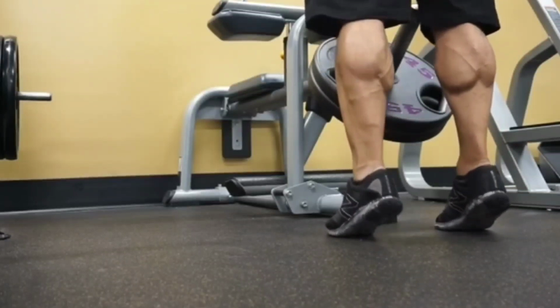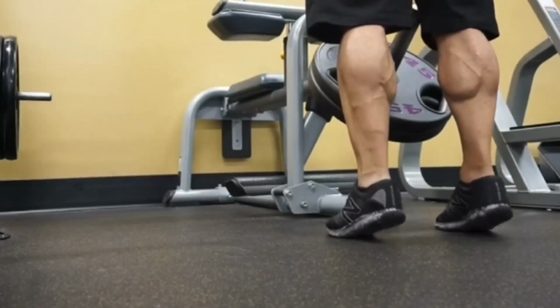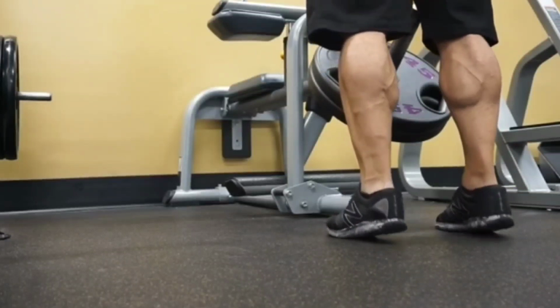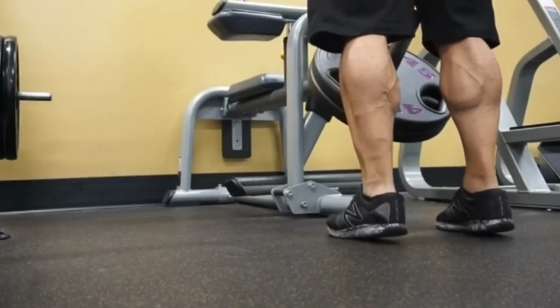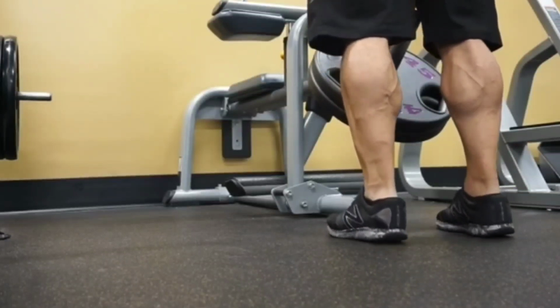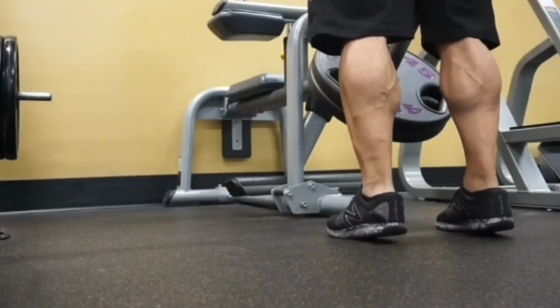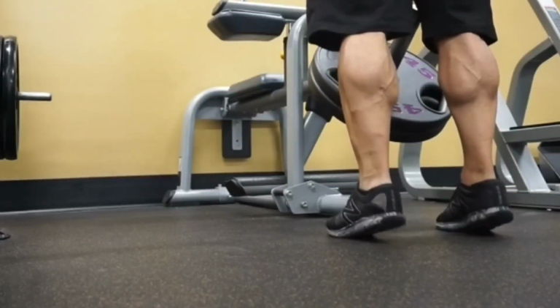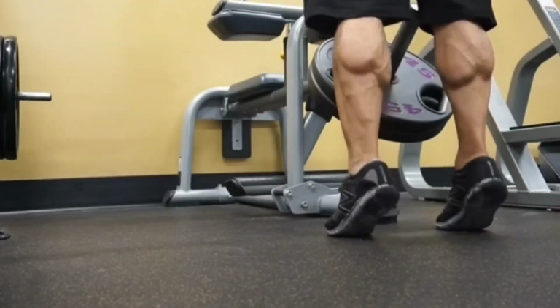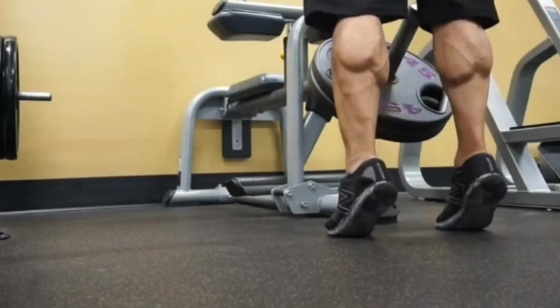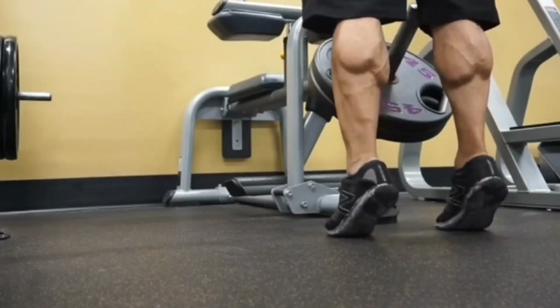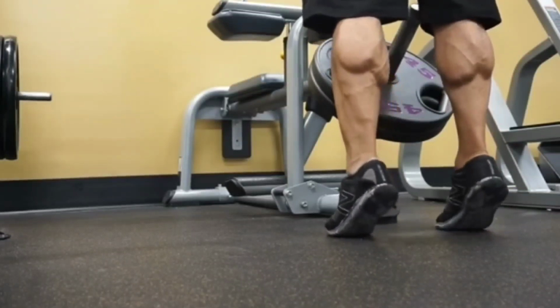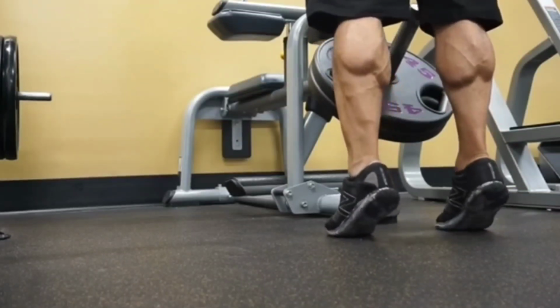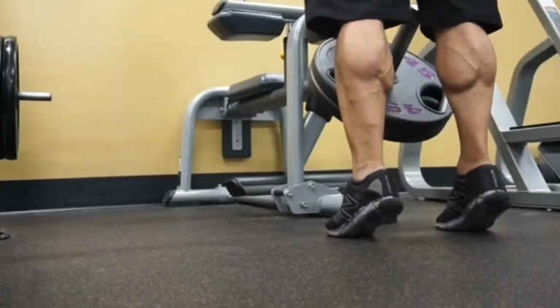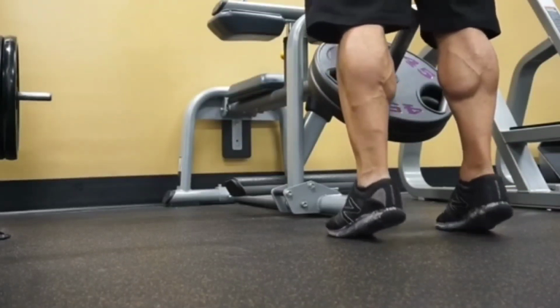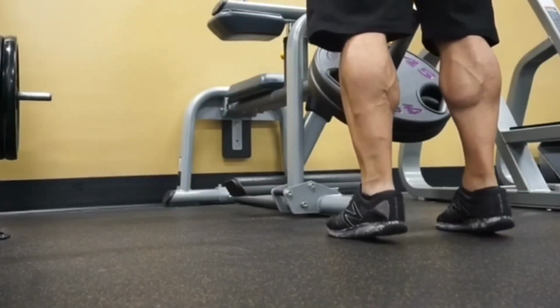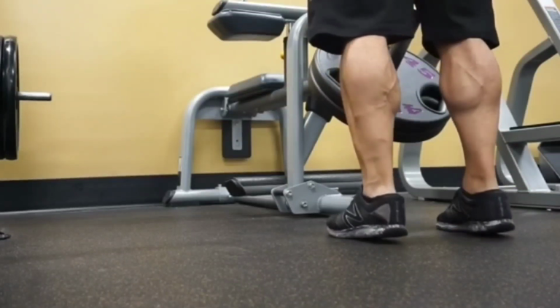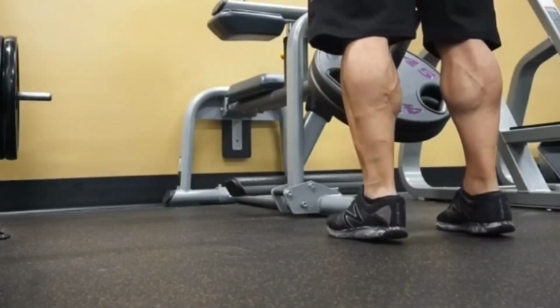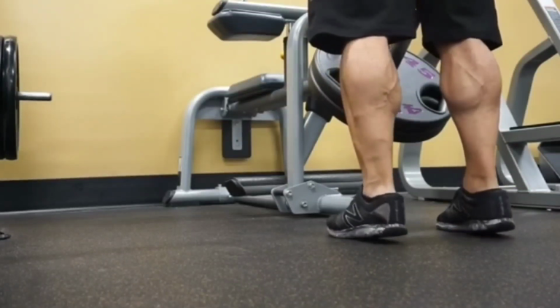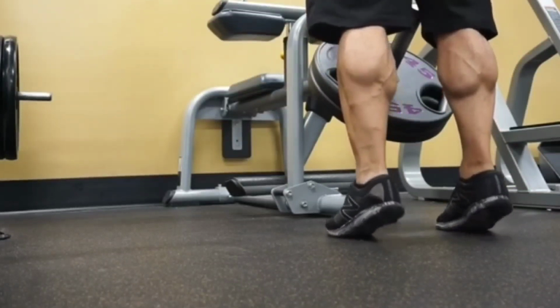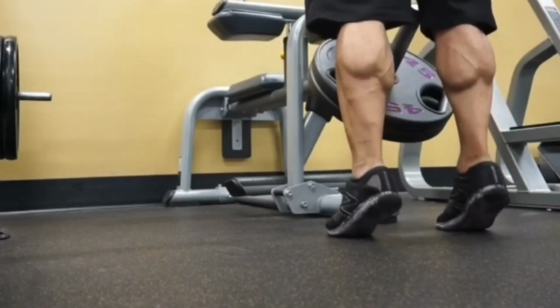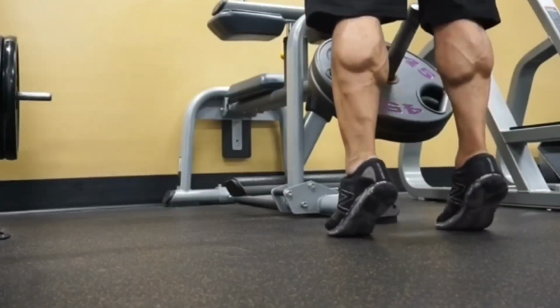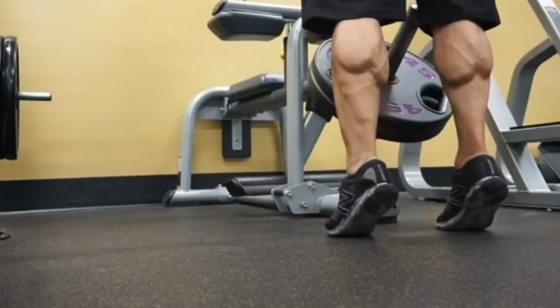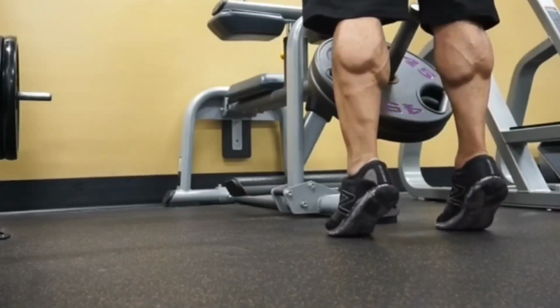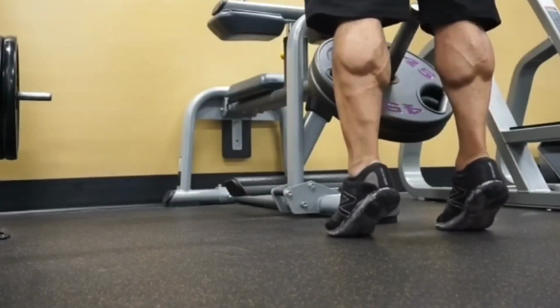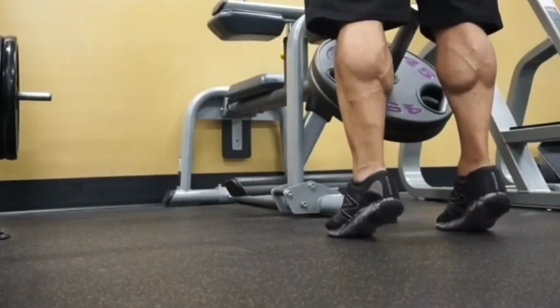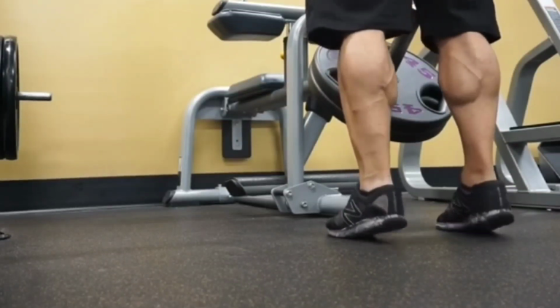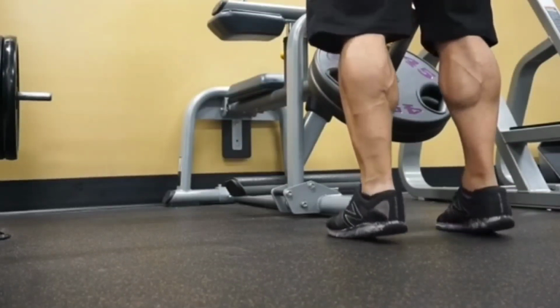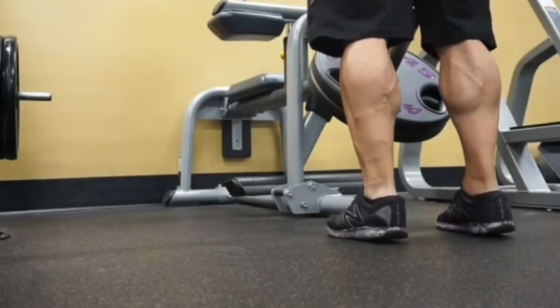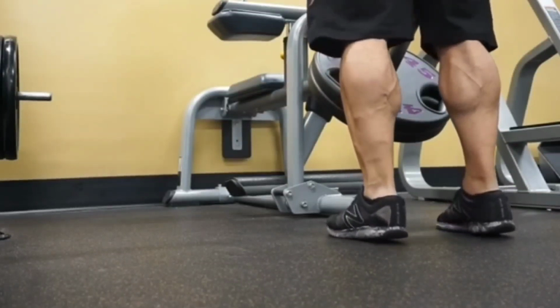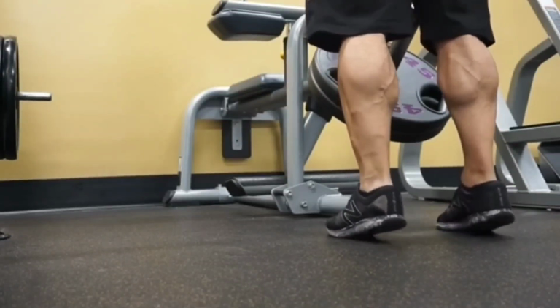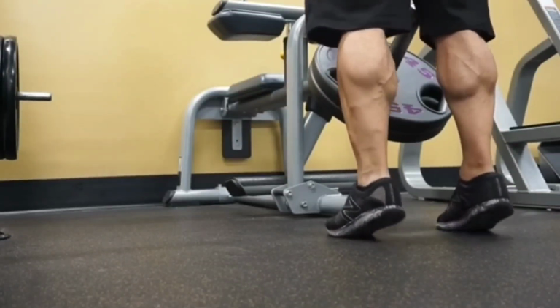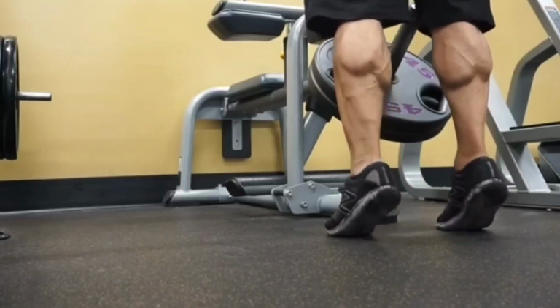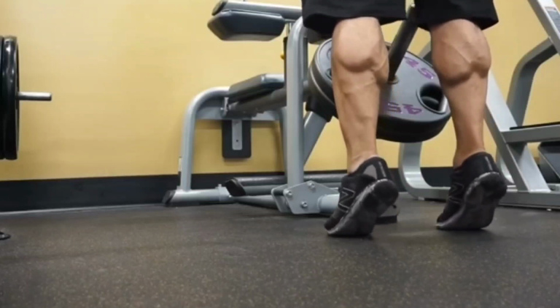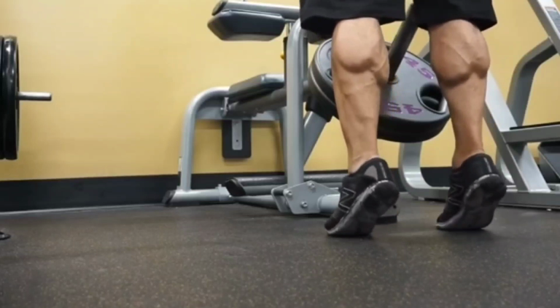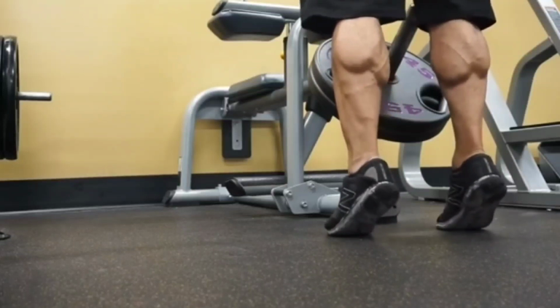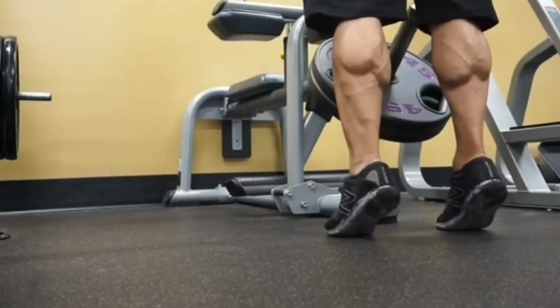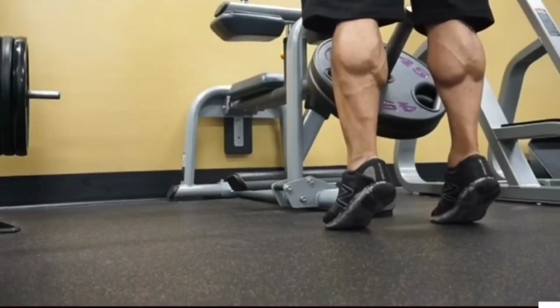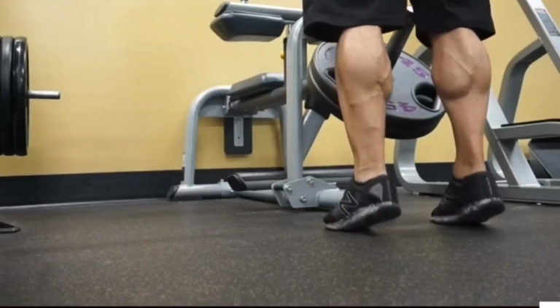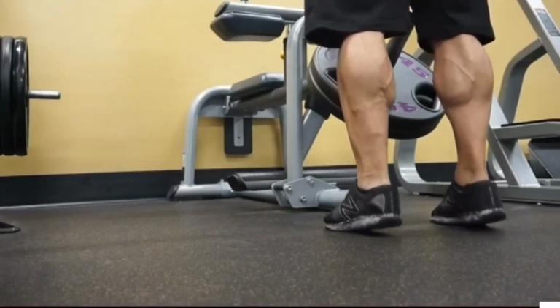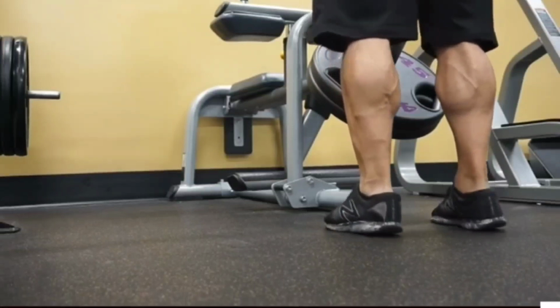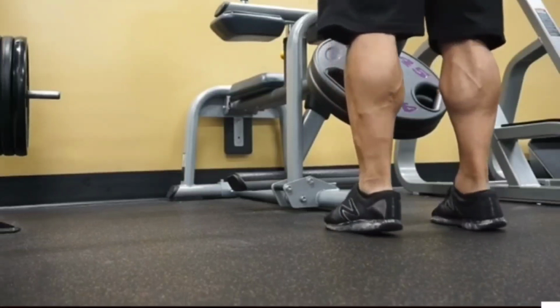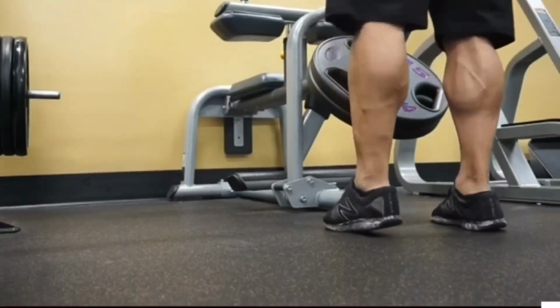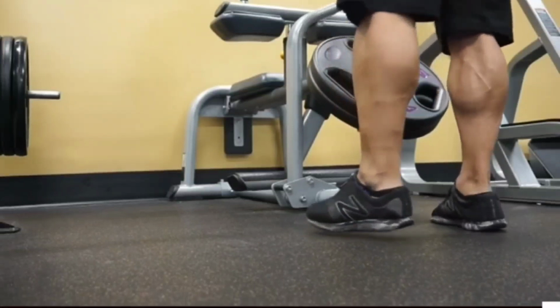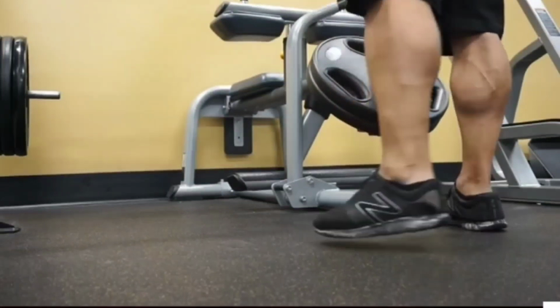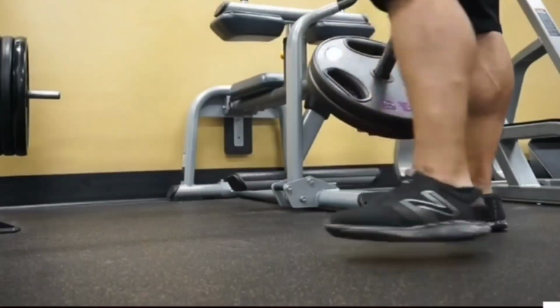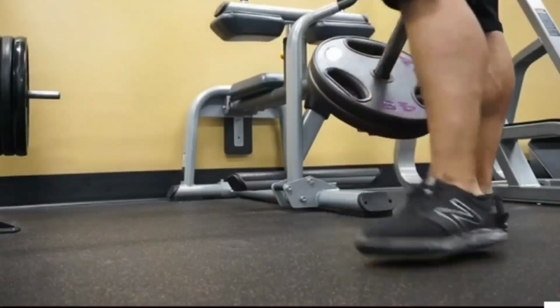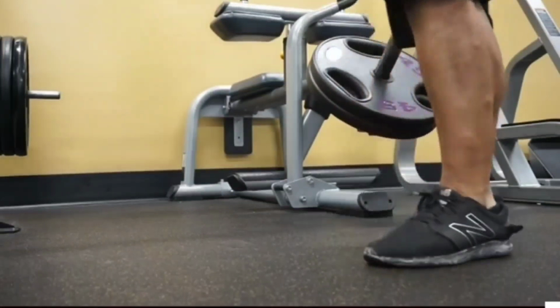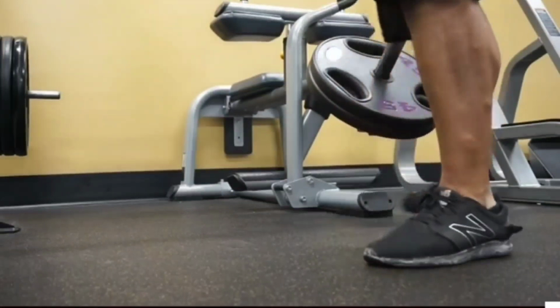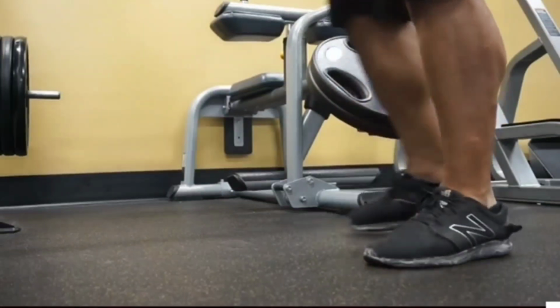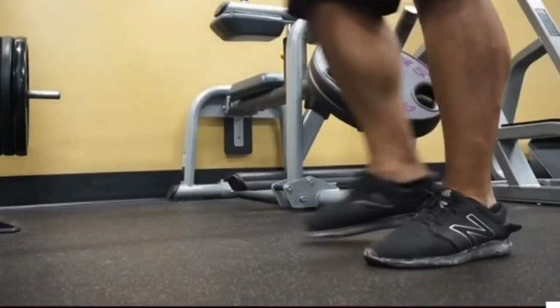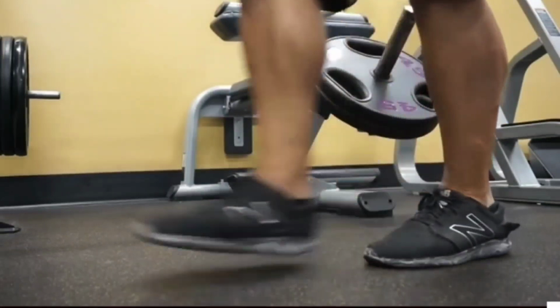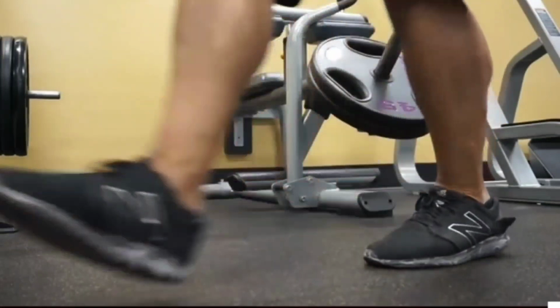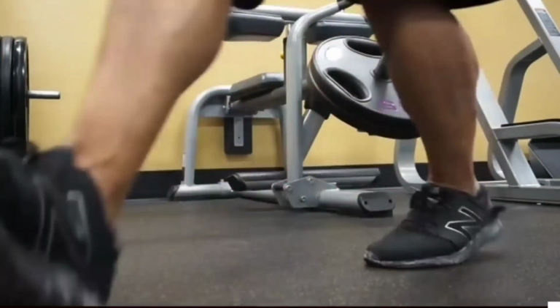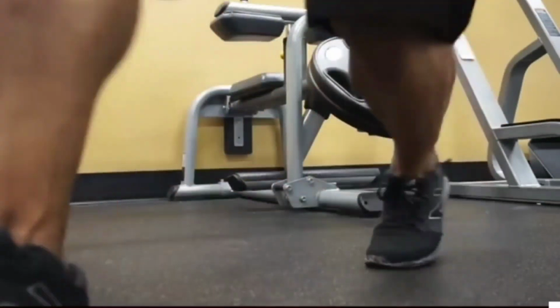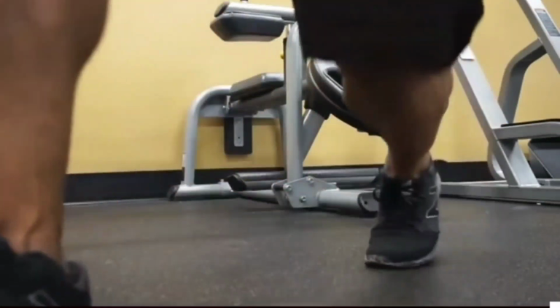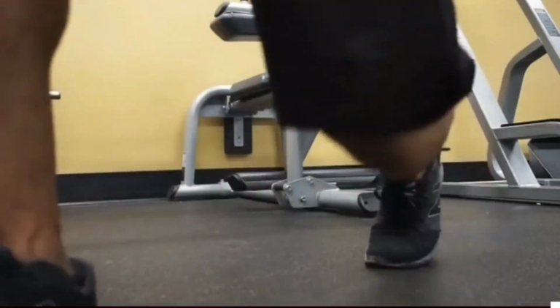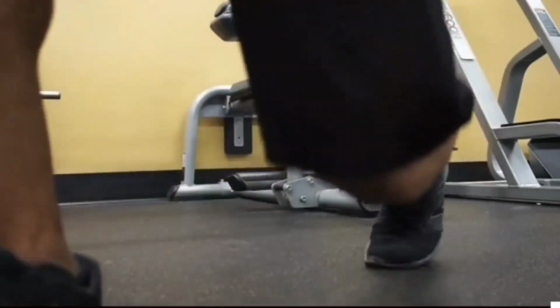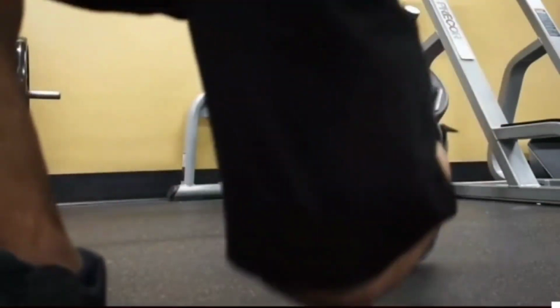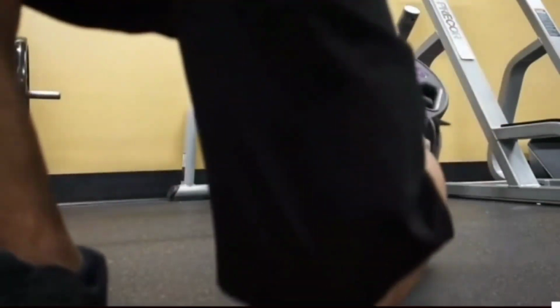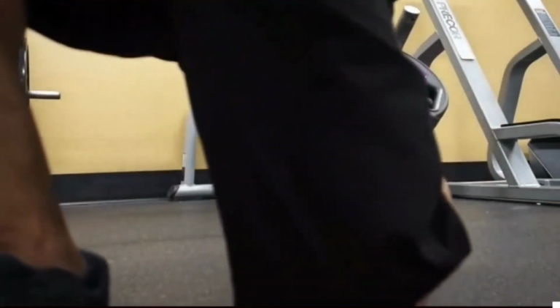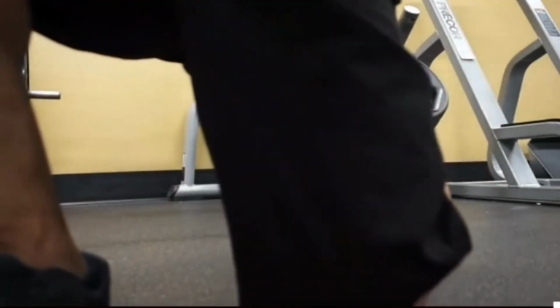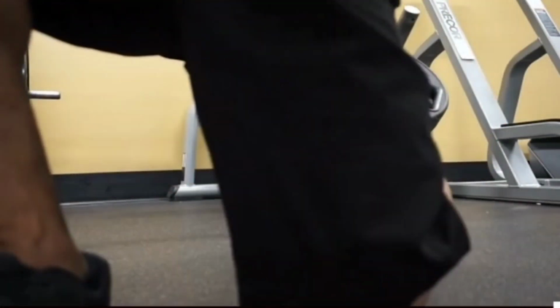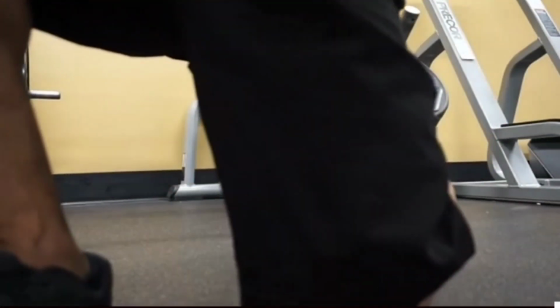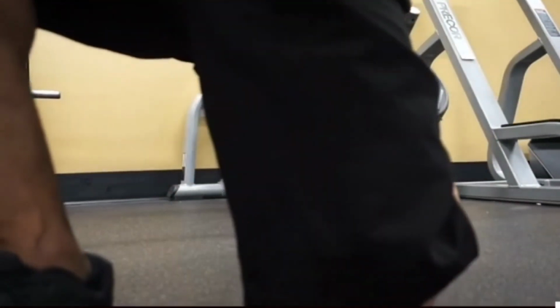So that is it for me. I hope these tips have helped you — let me know if they have. Hit those calves well. Train with intensity and they'll improve.